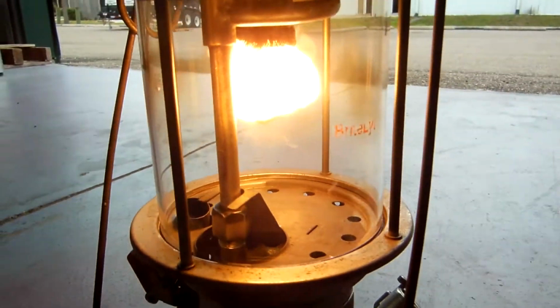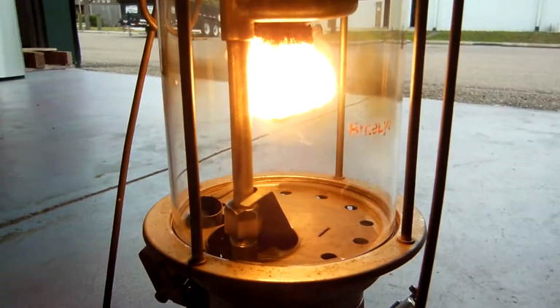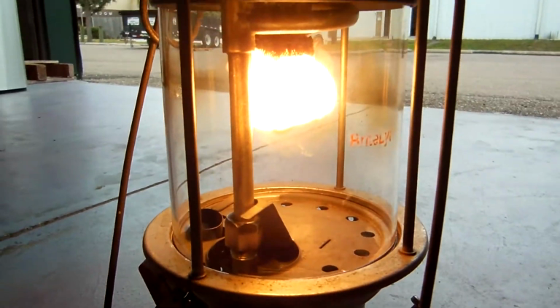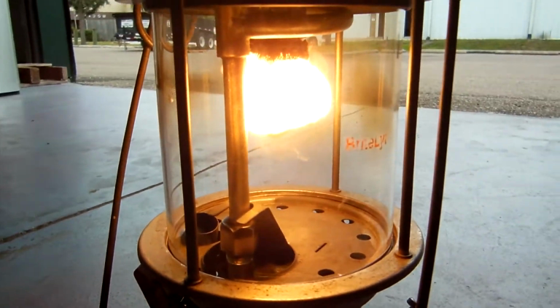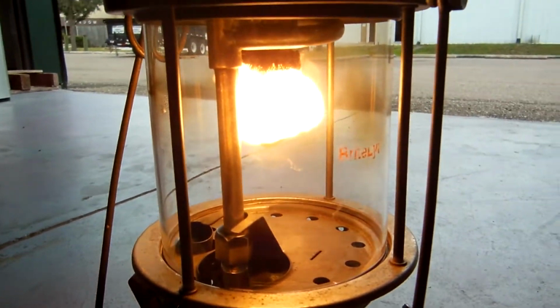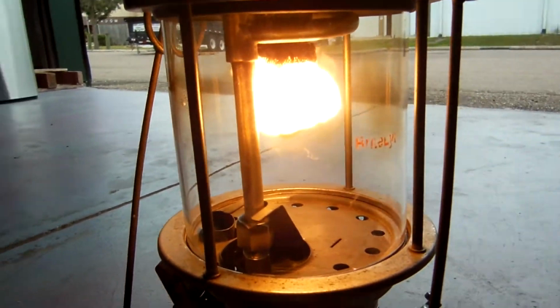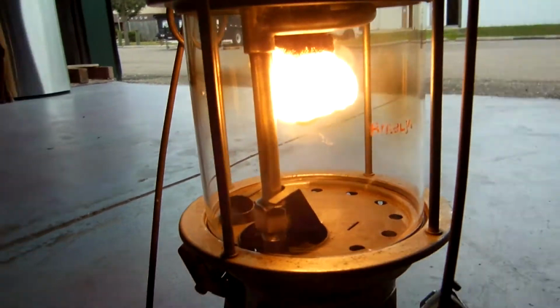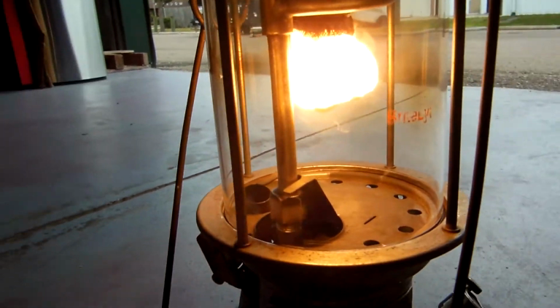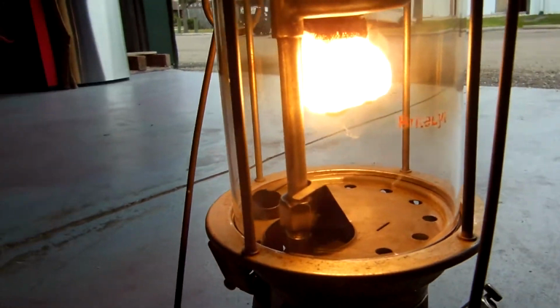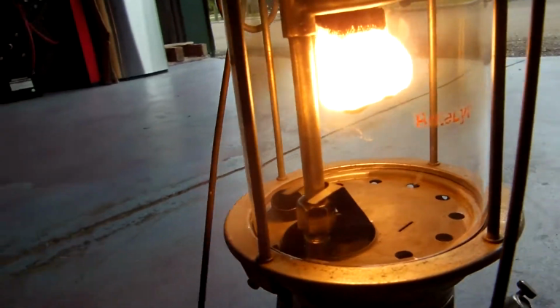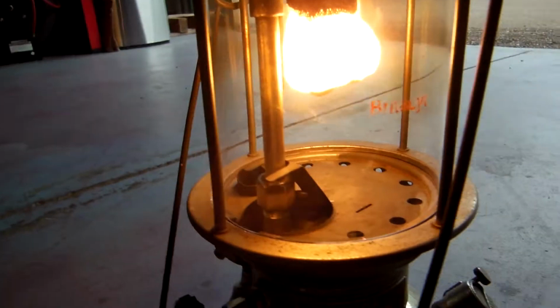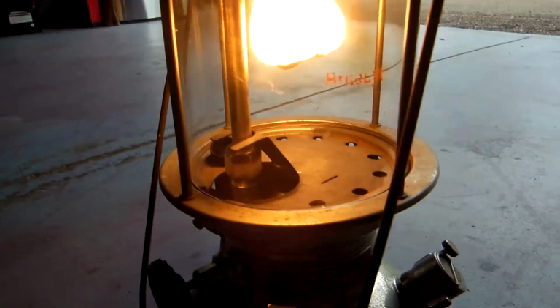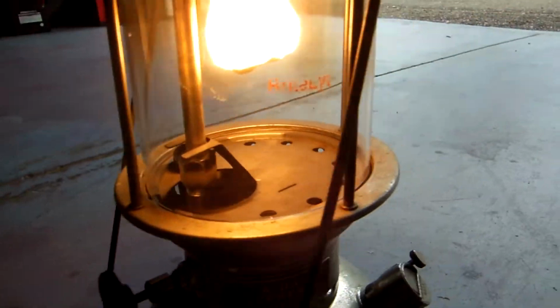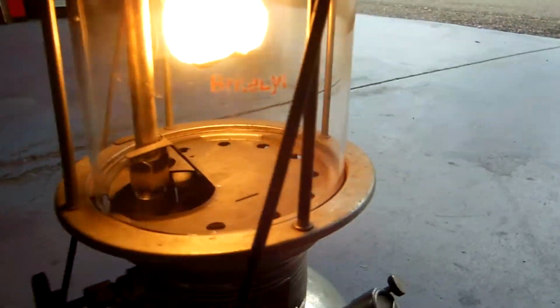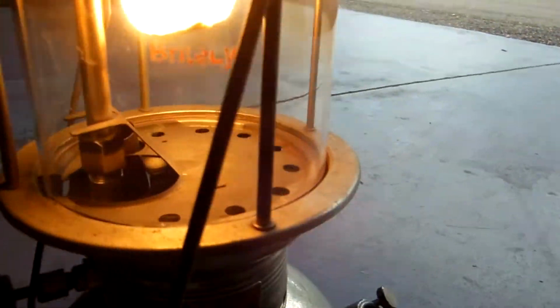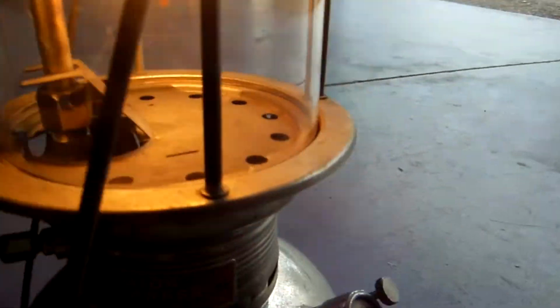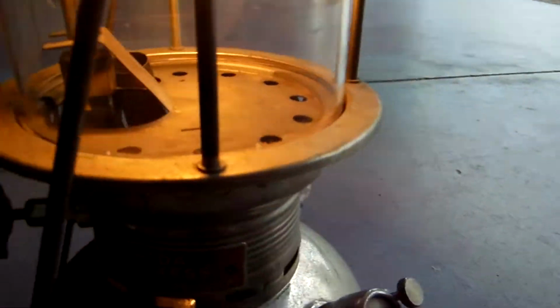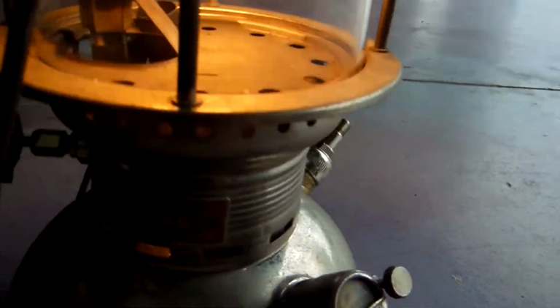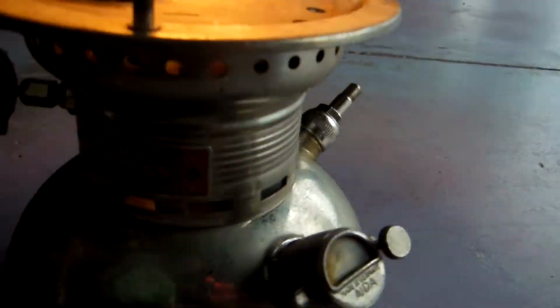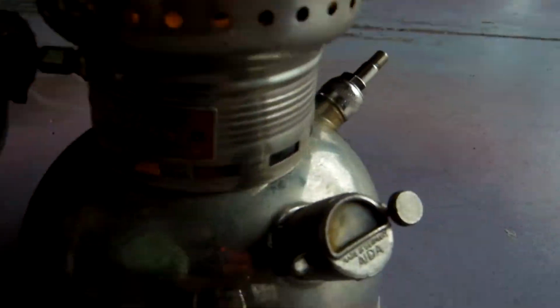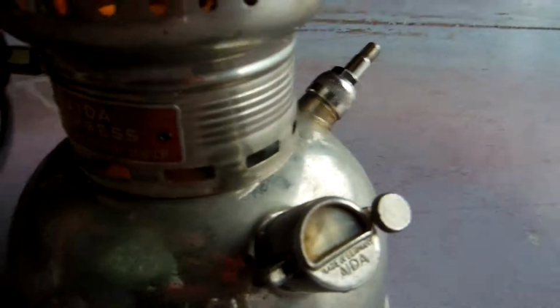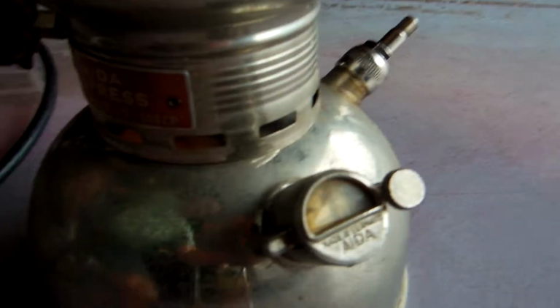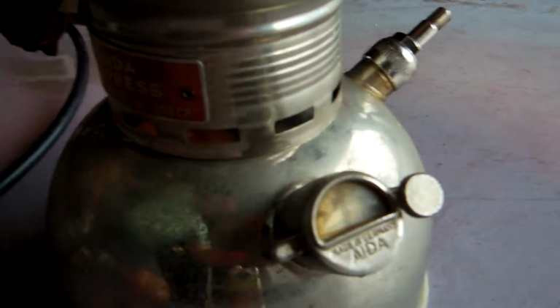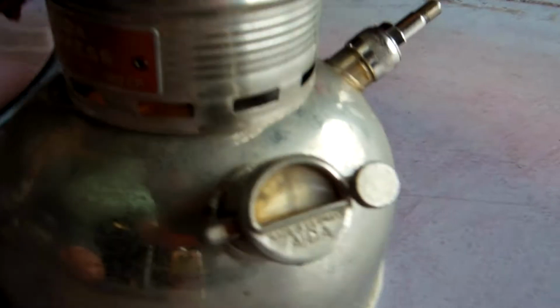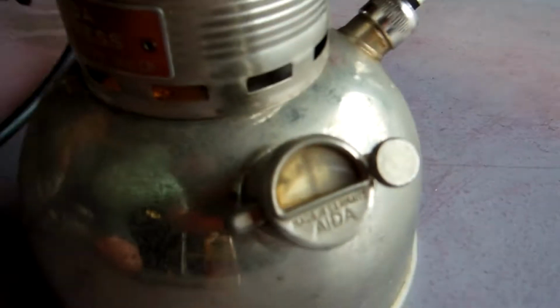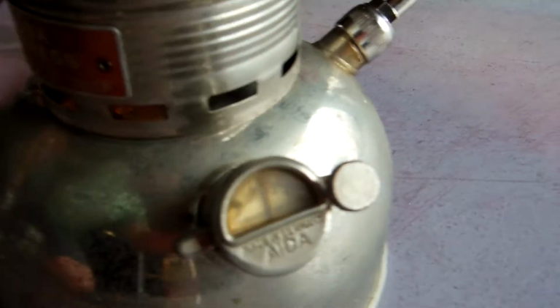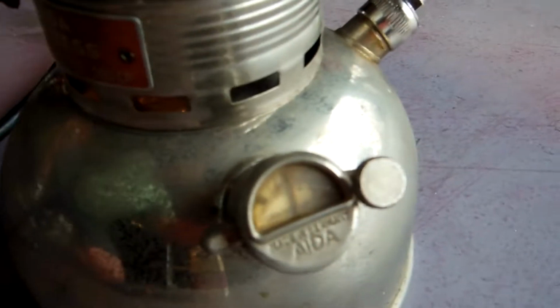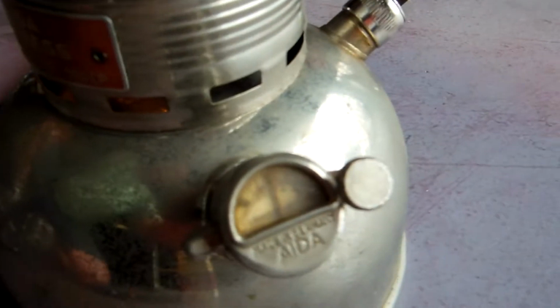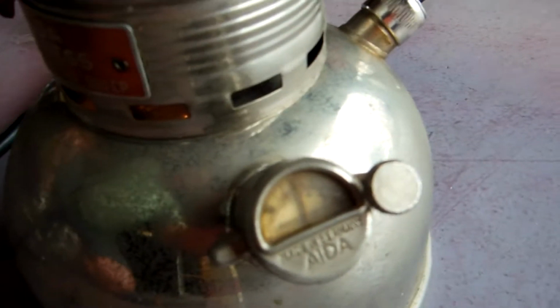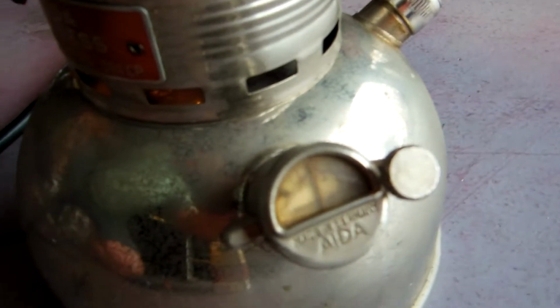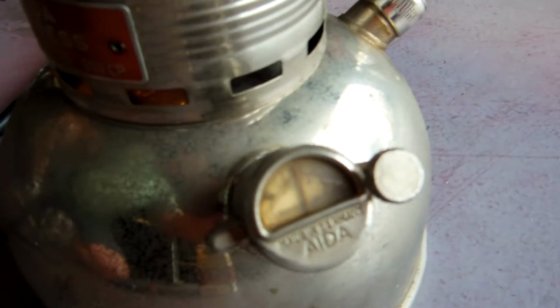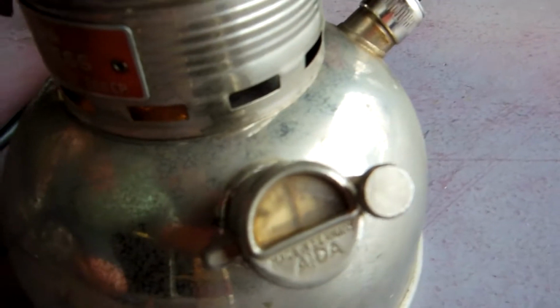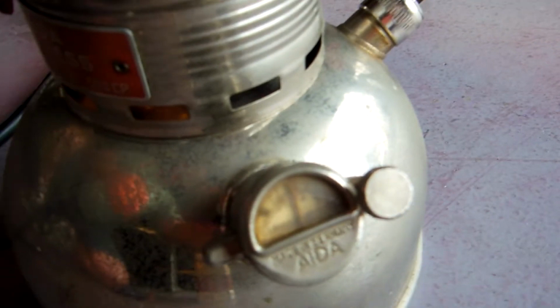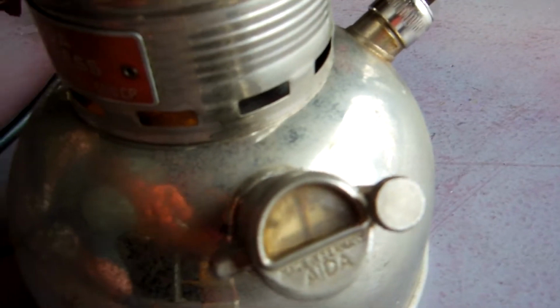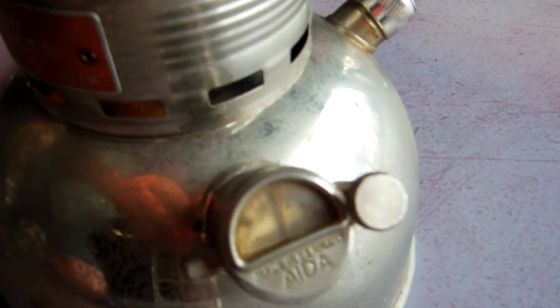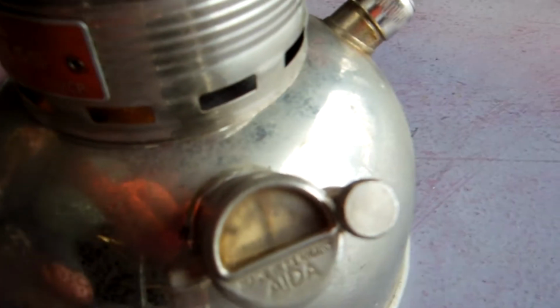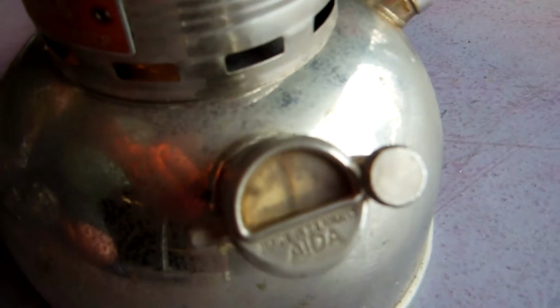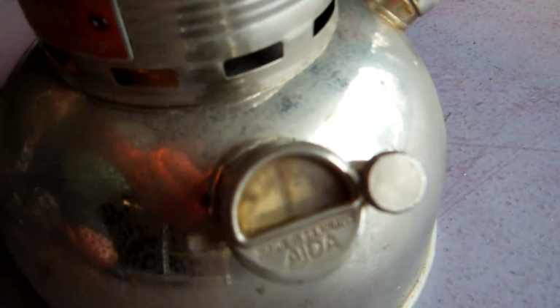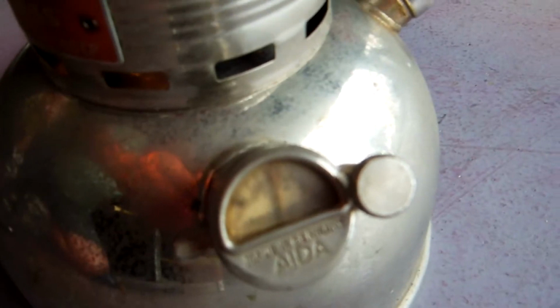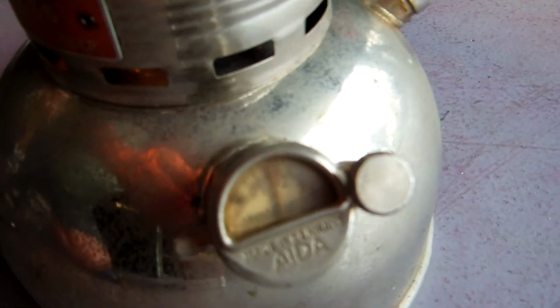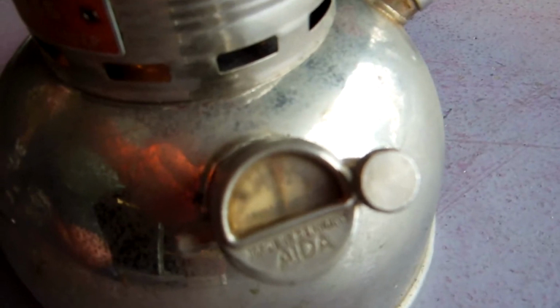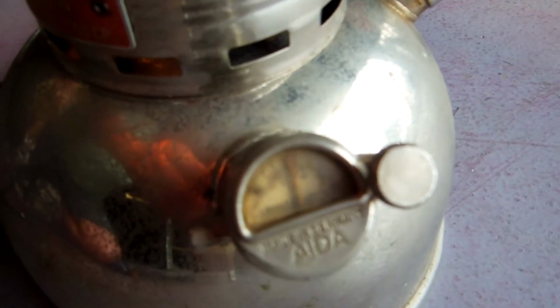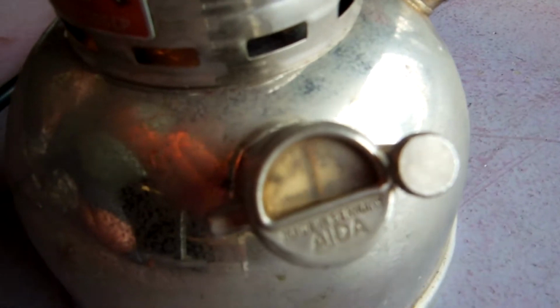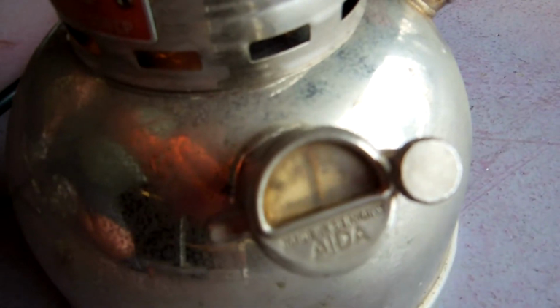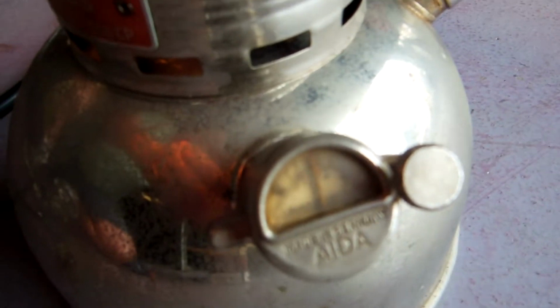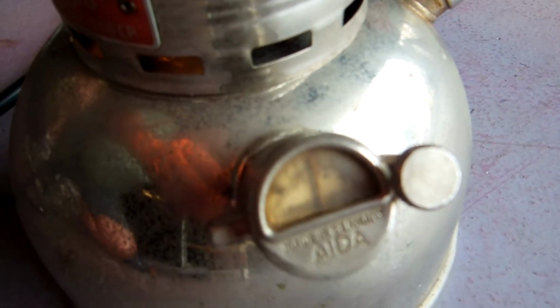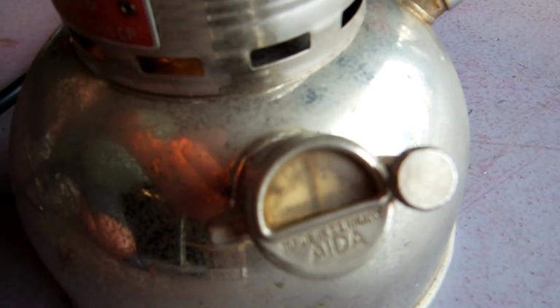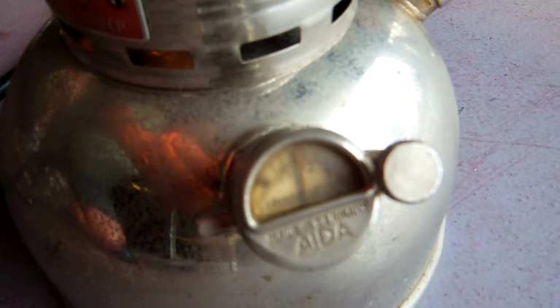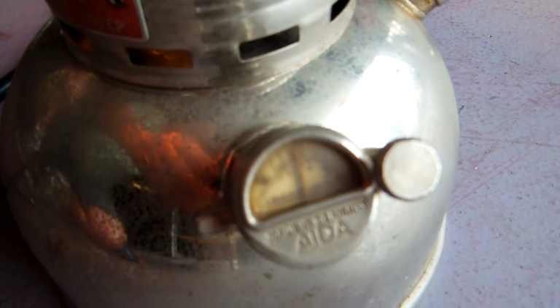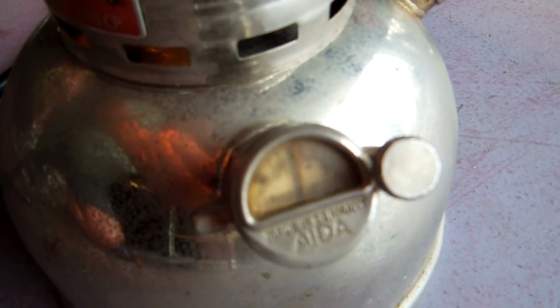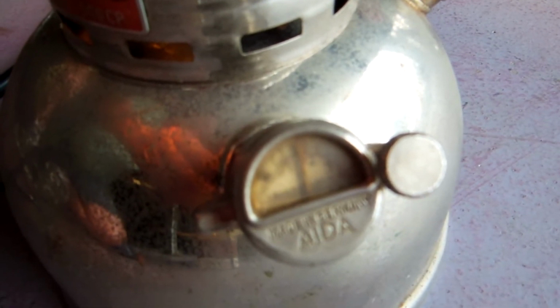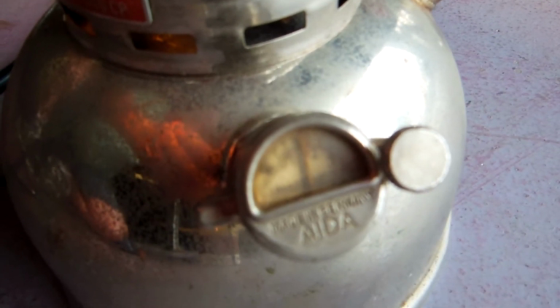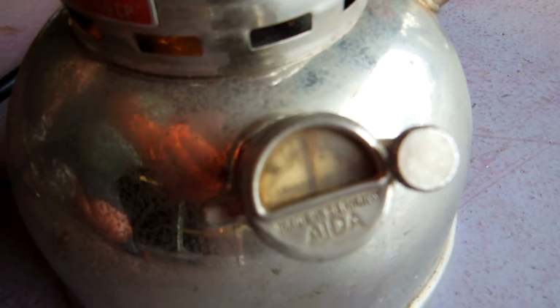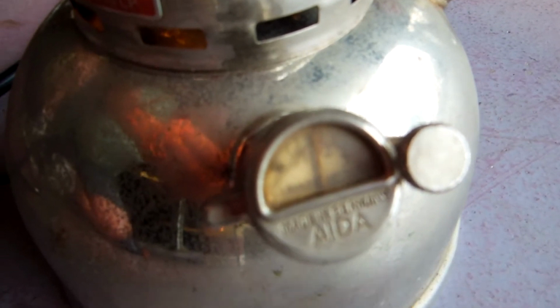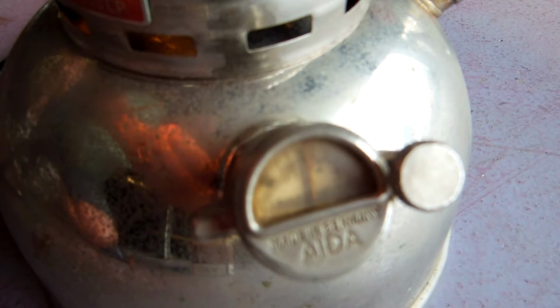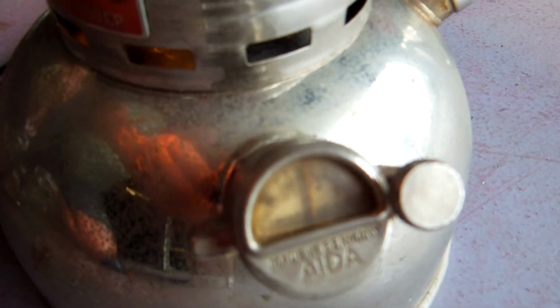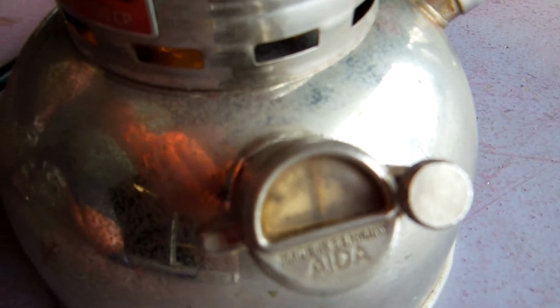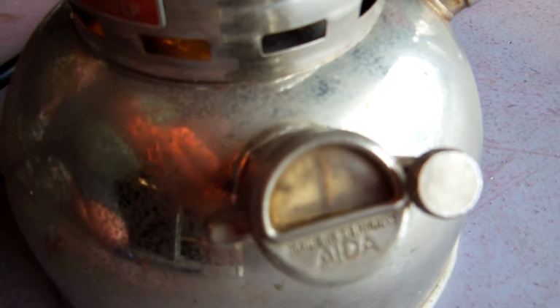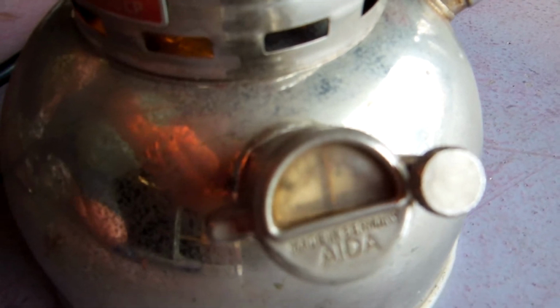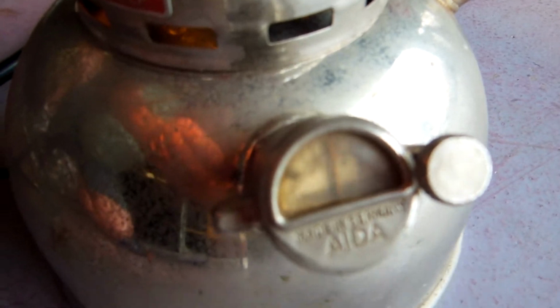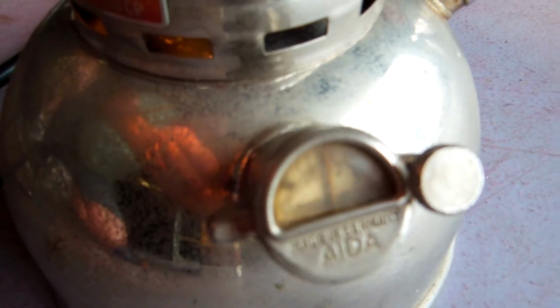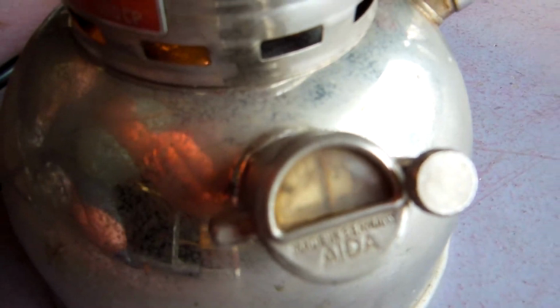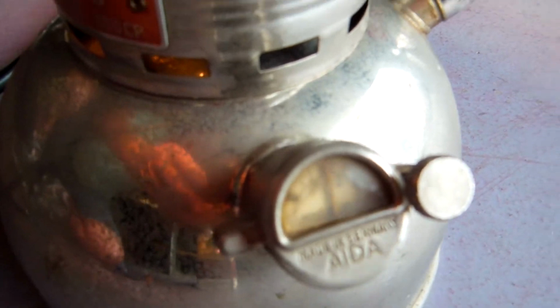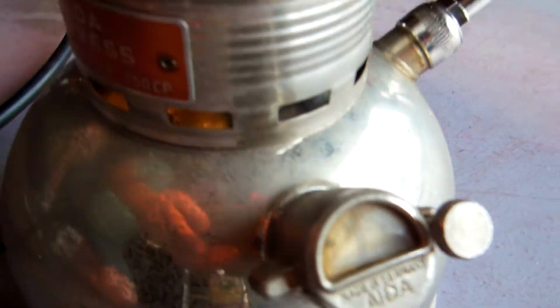It's nice and bright. And I only have about a half on it. There's a pressure down there.